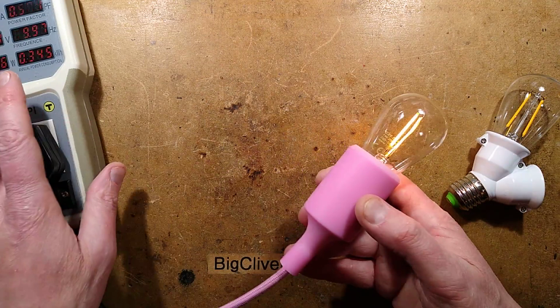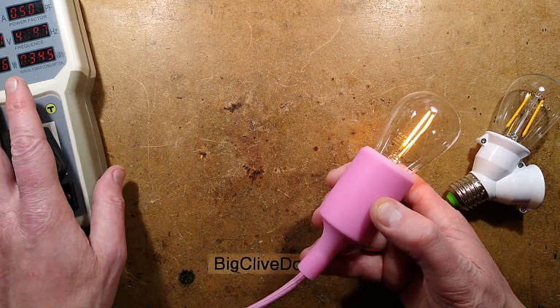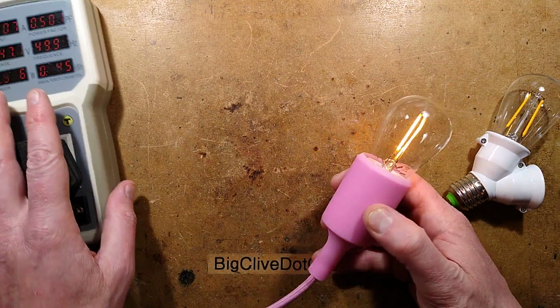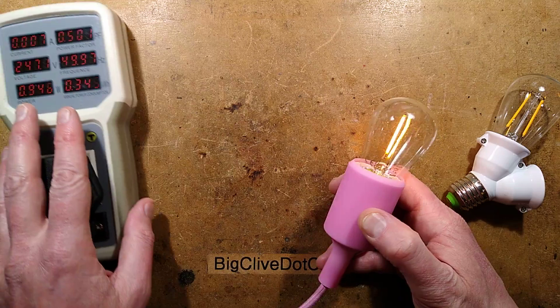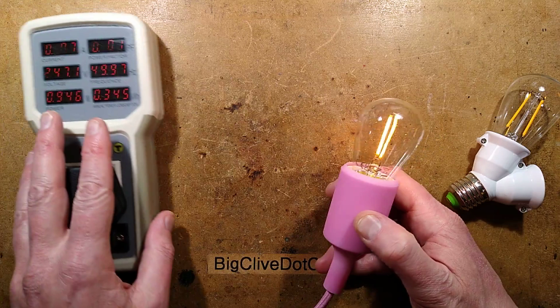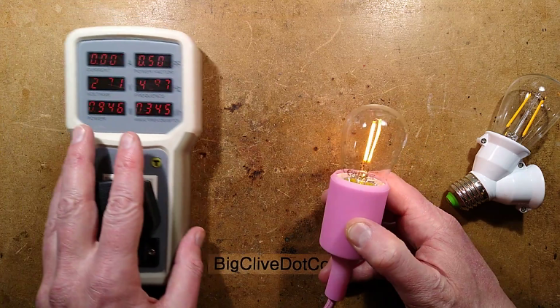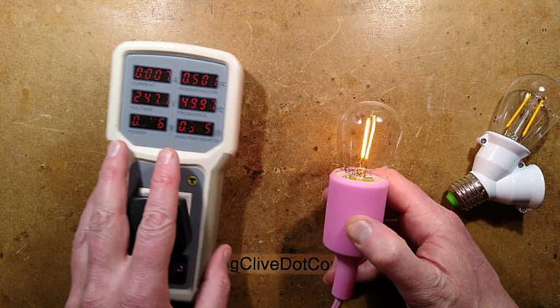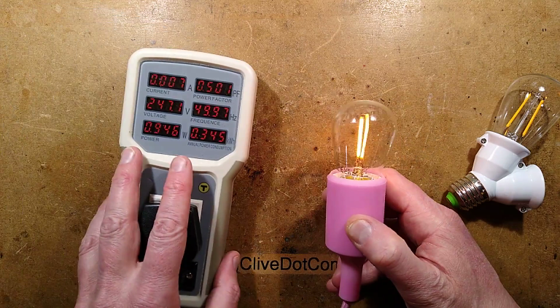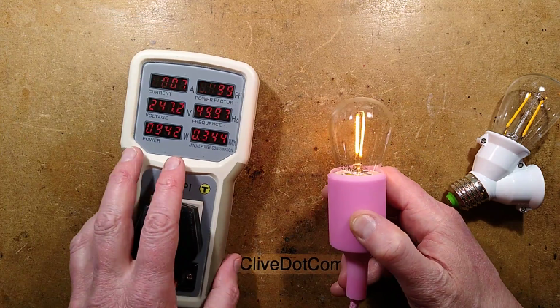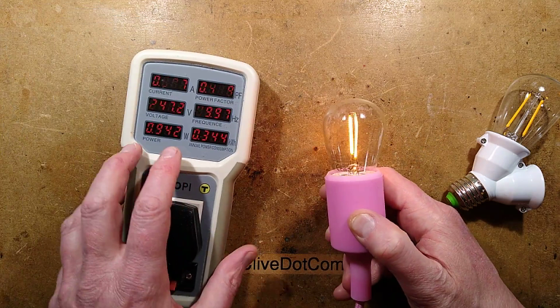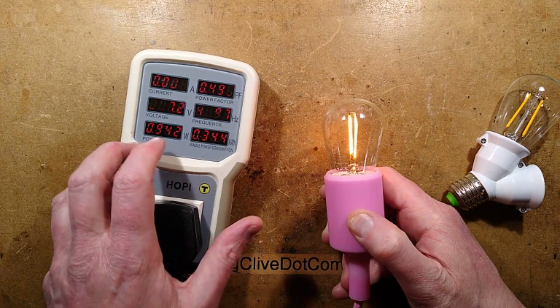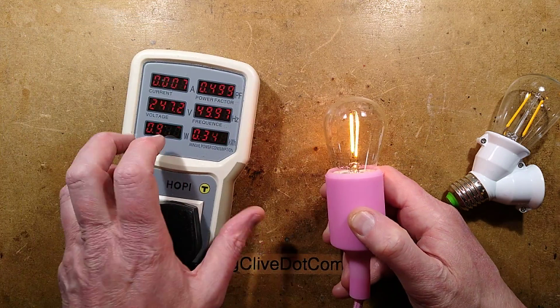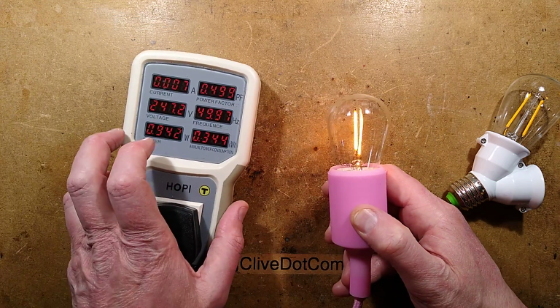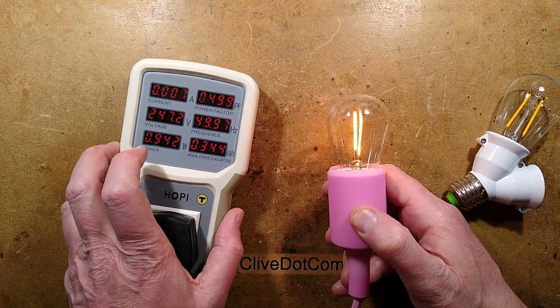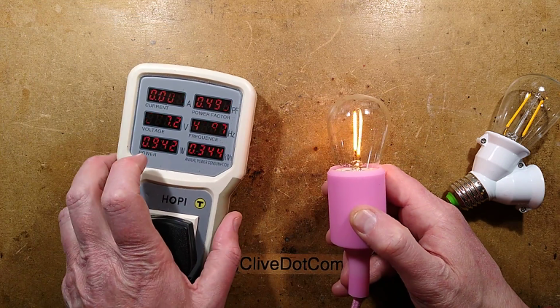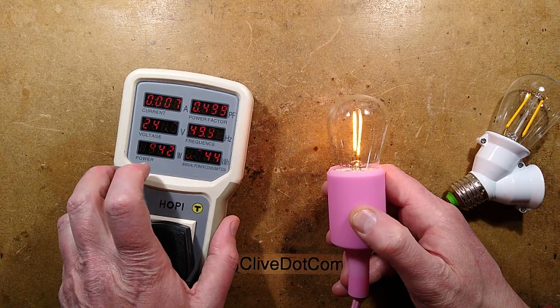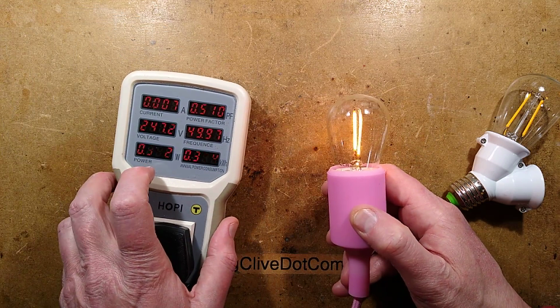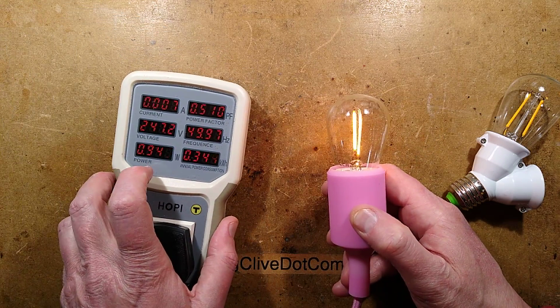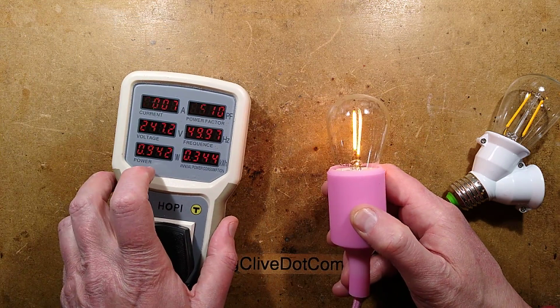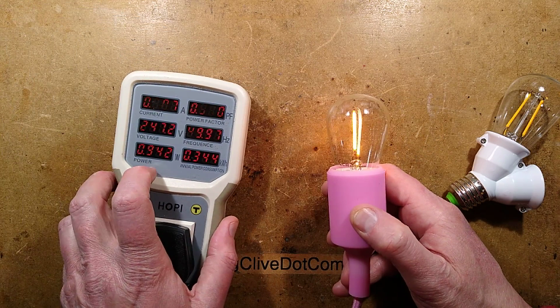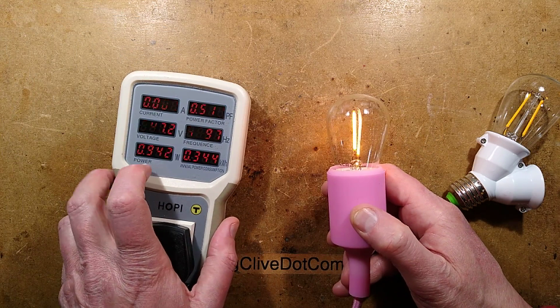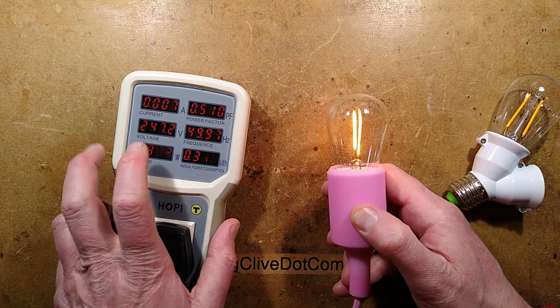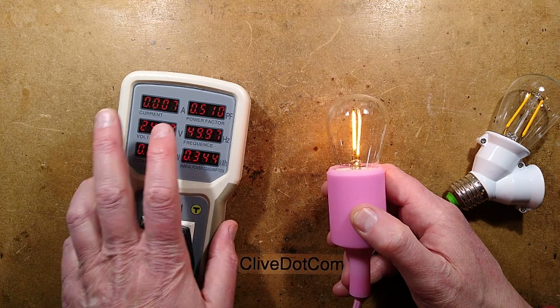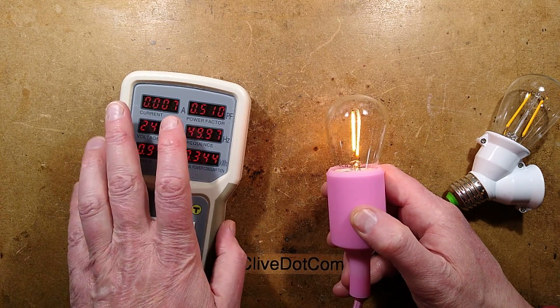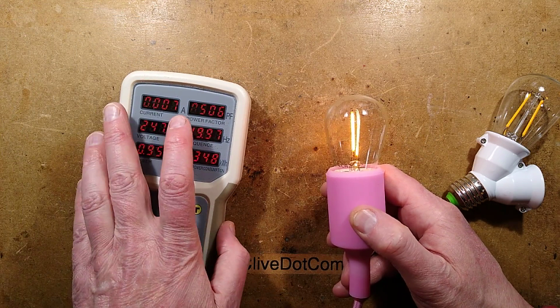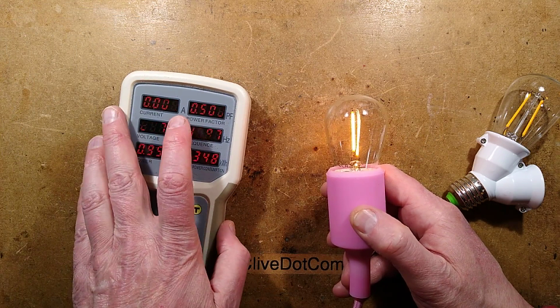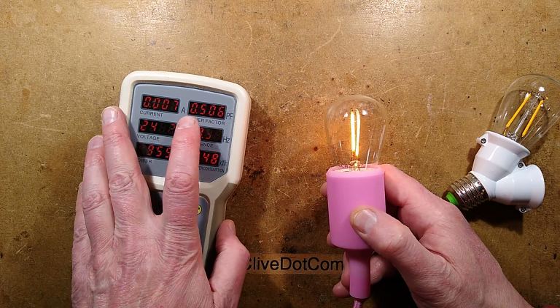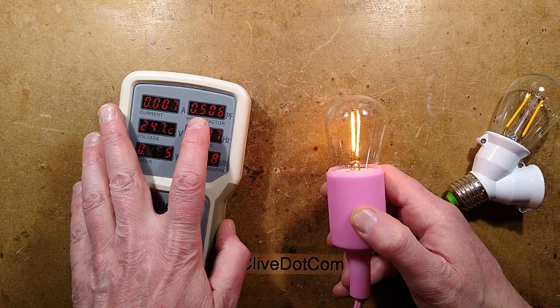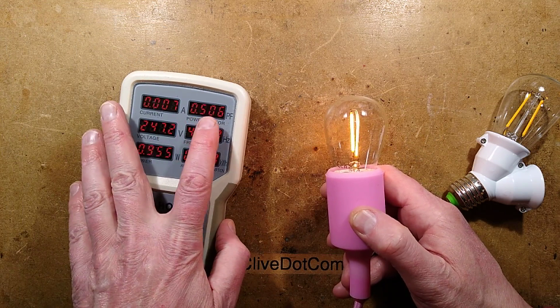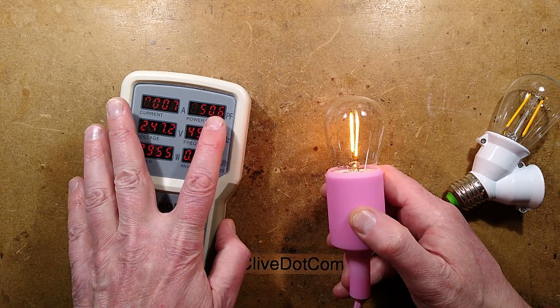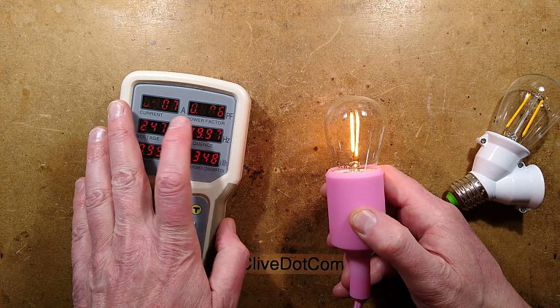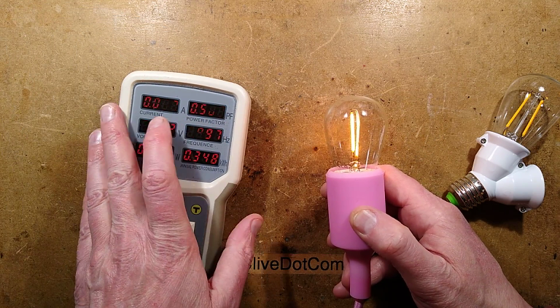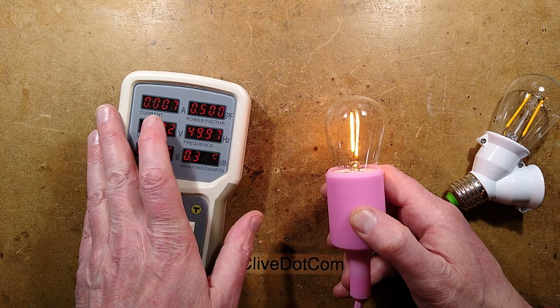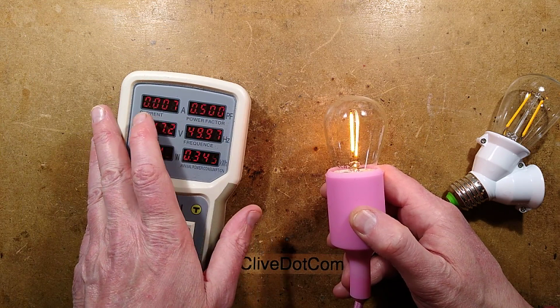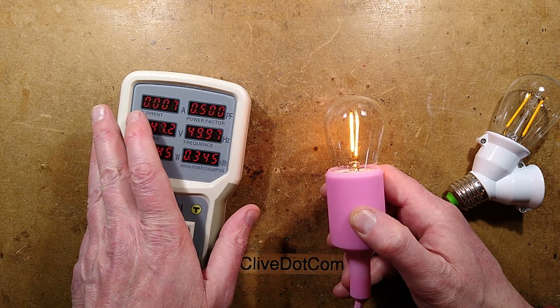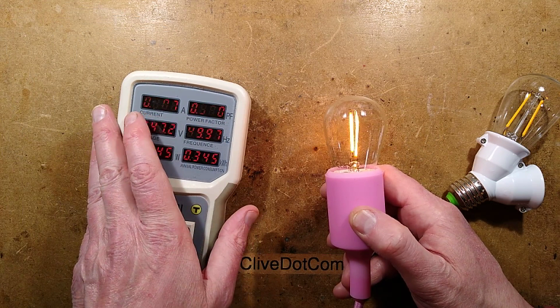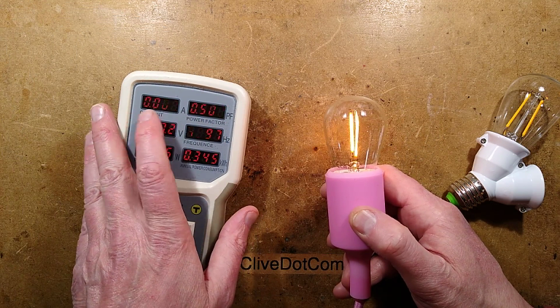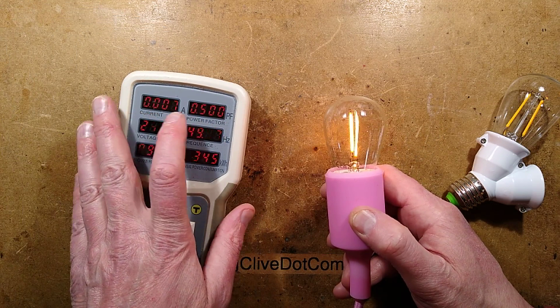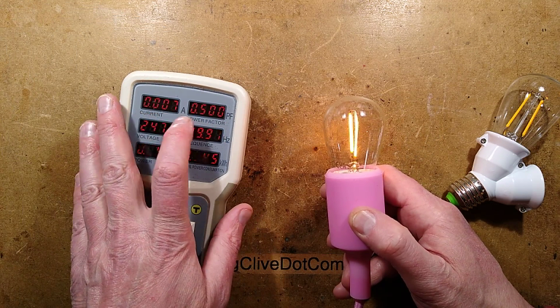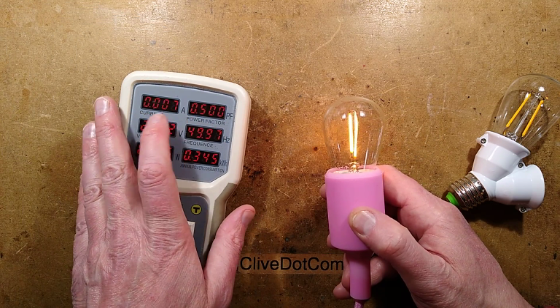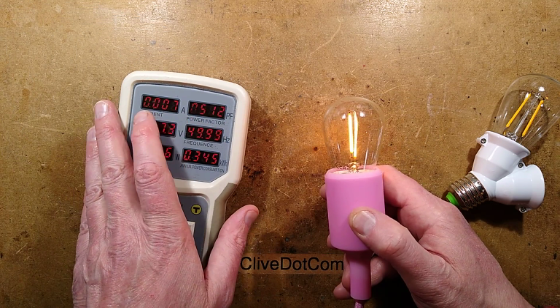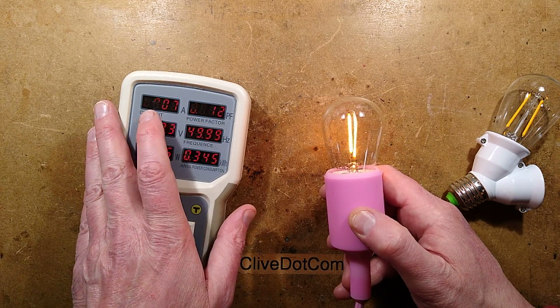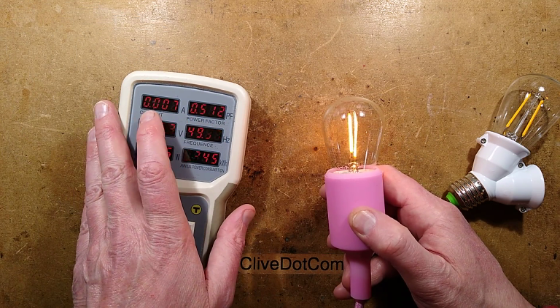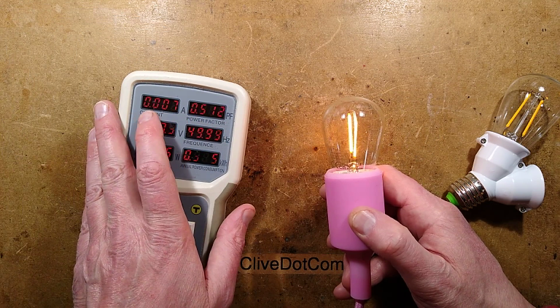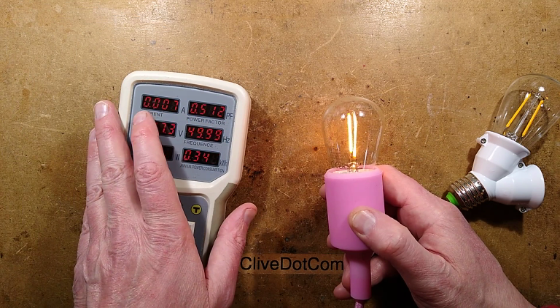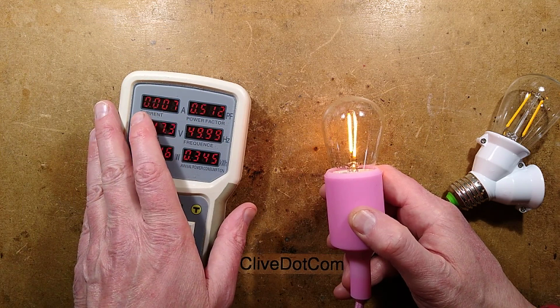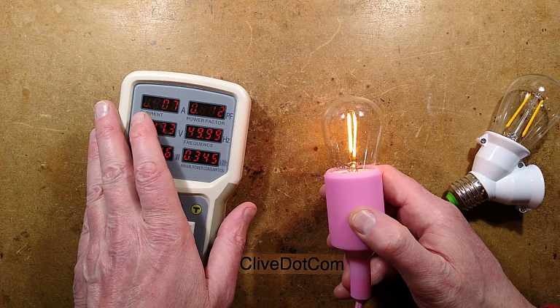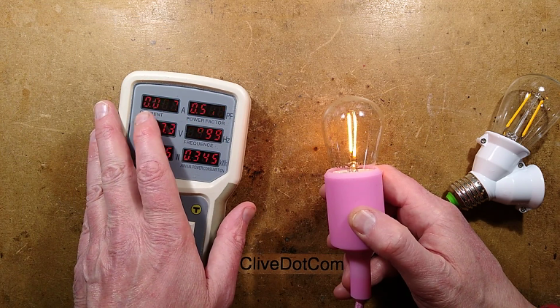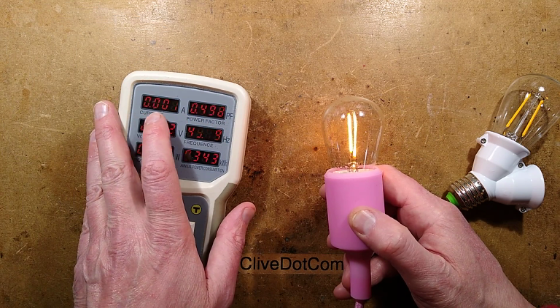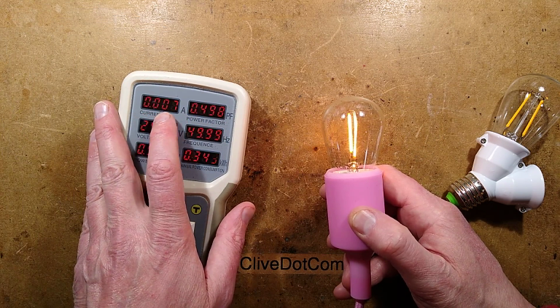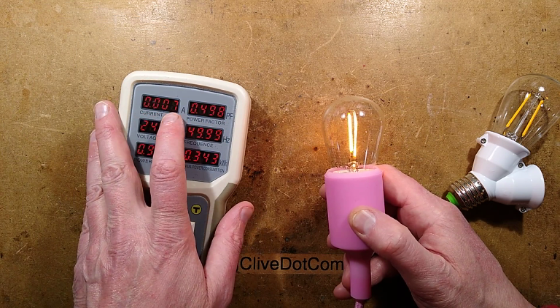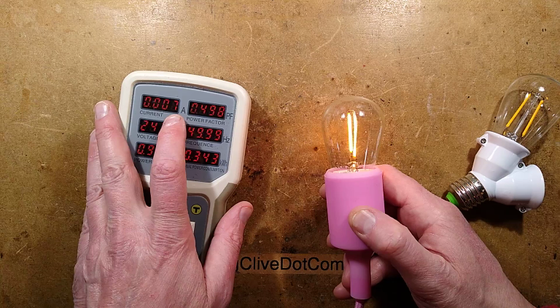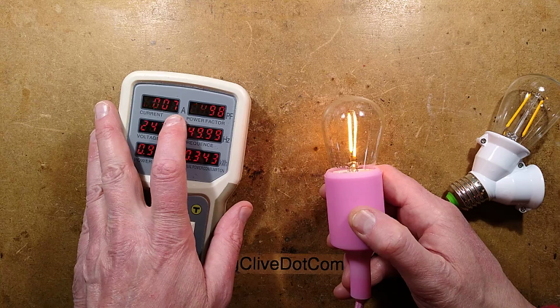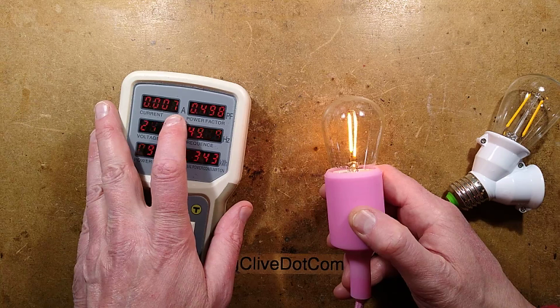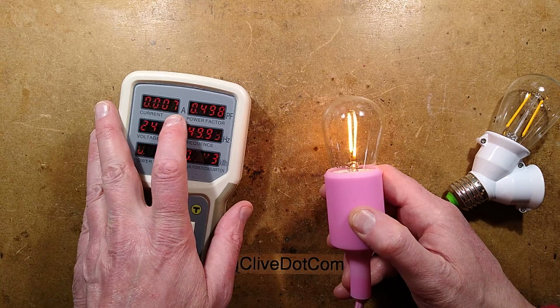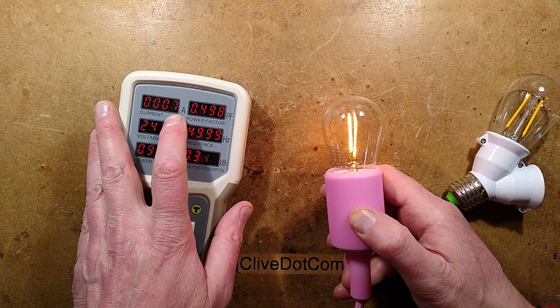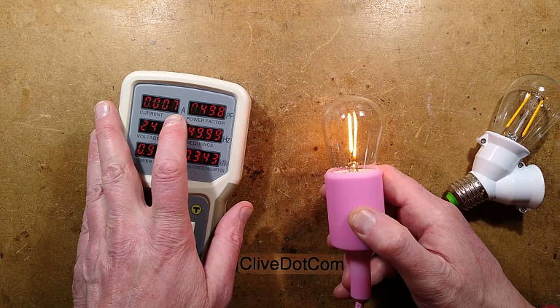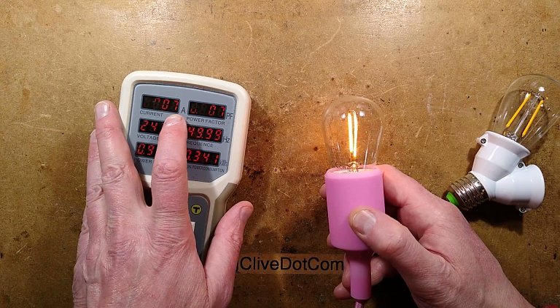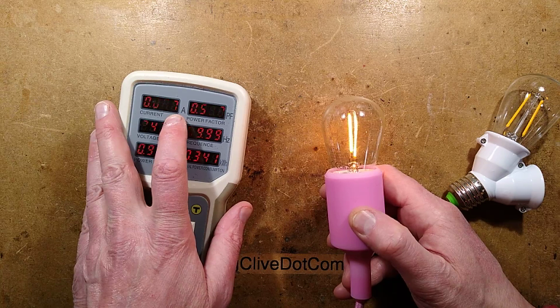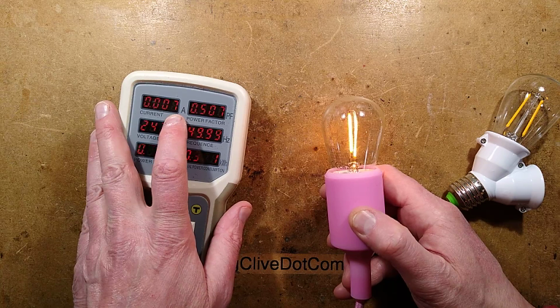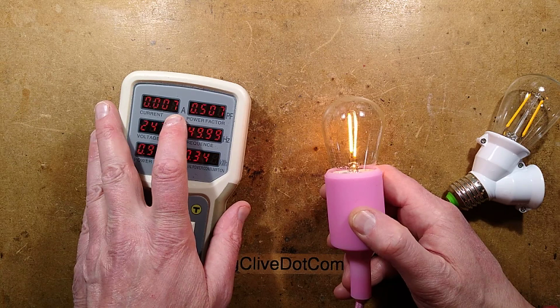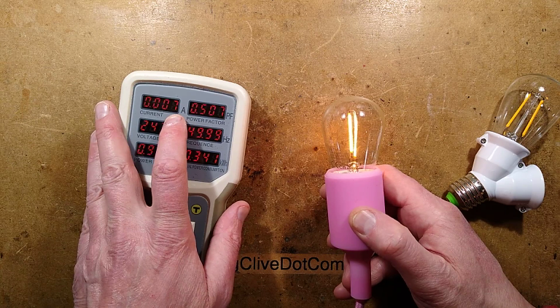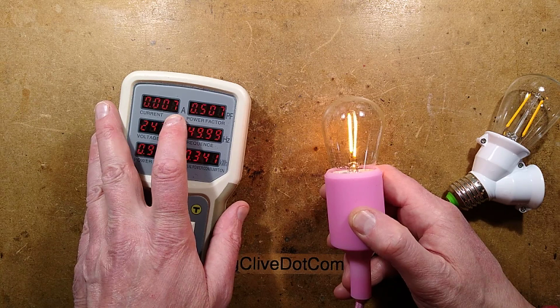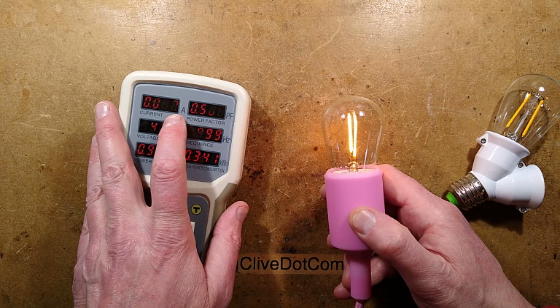The power it's drawing is 0.9 watts, with a power factor of 0.5 and a current of 7 milliamps.